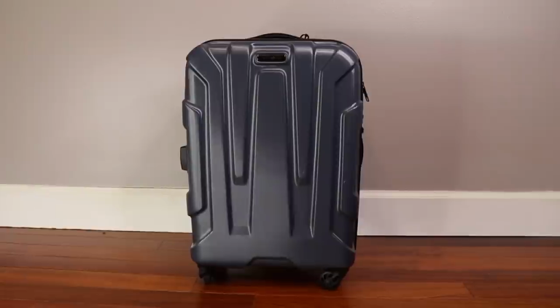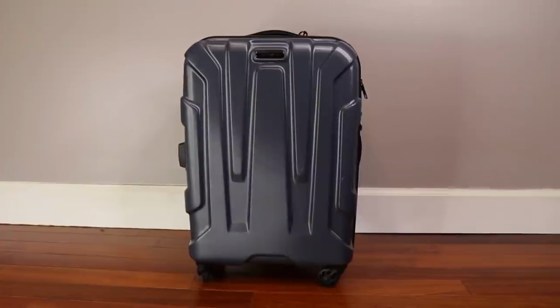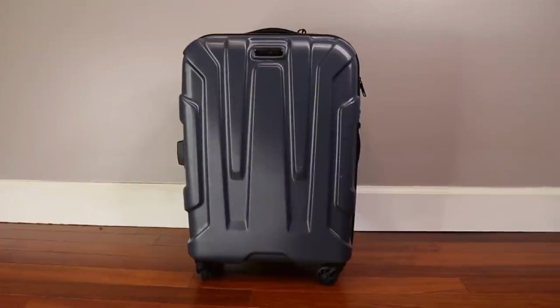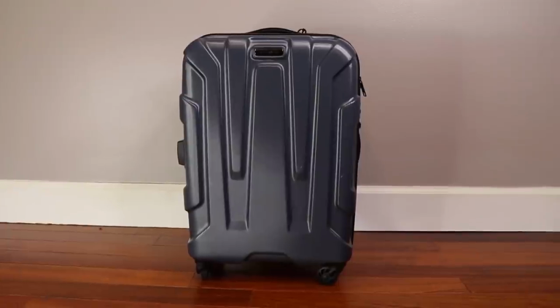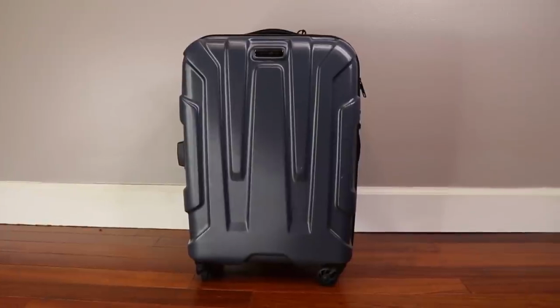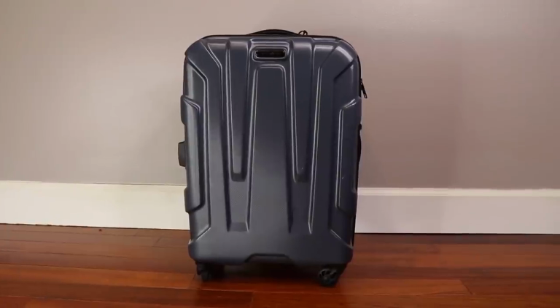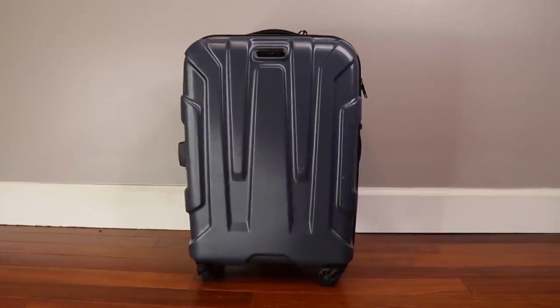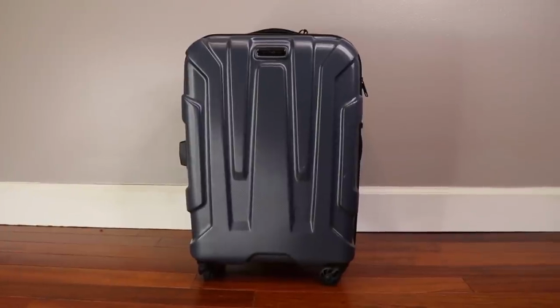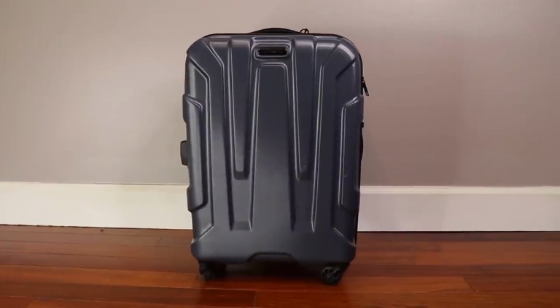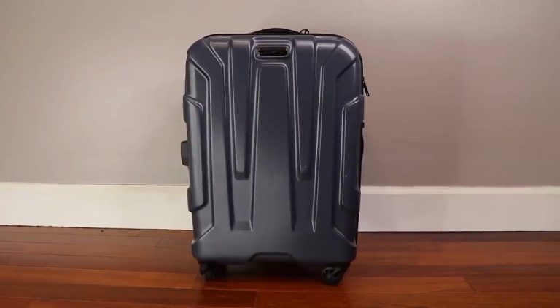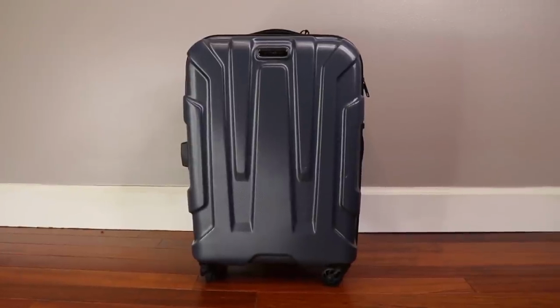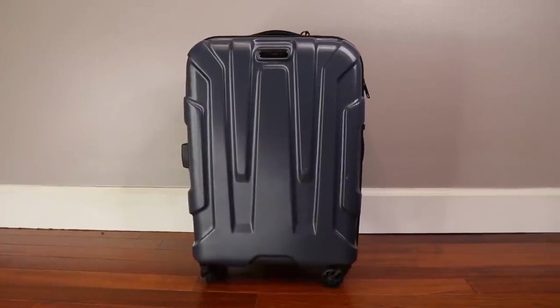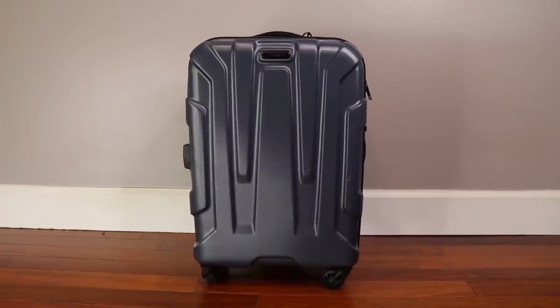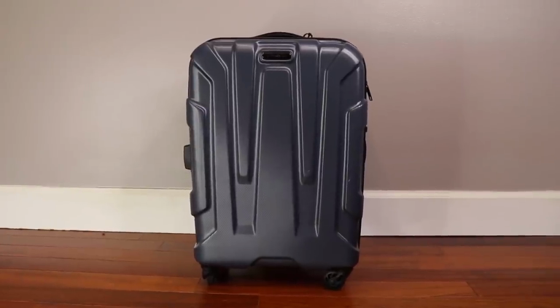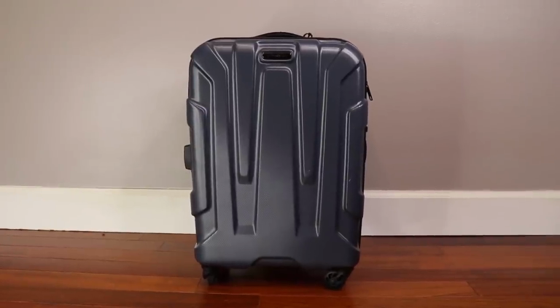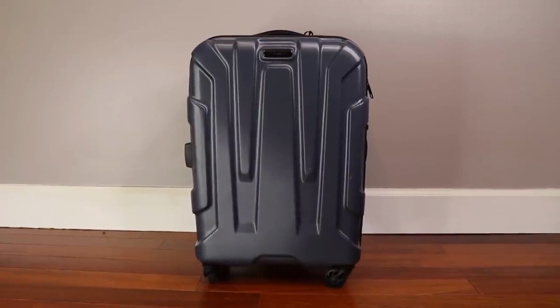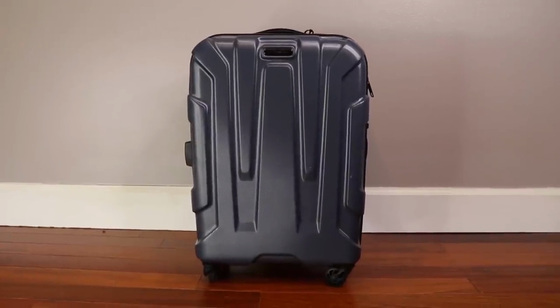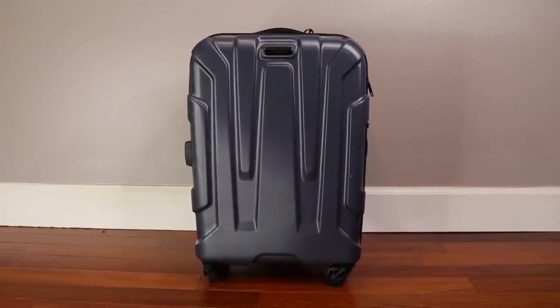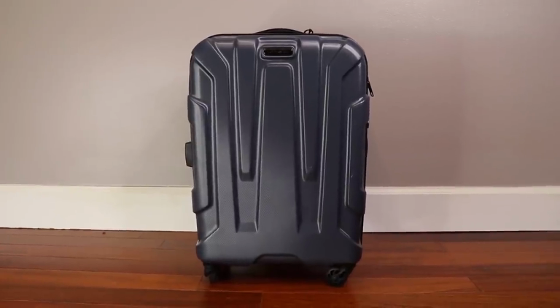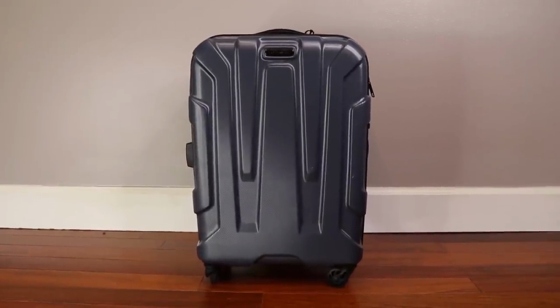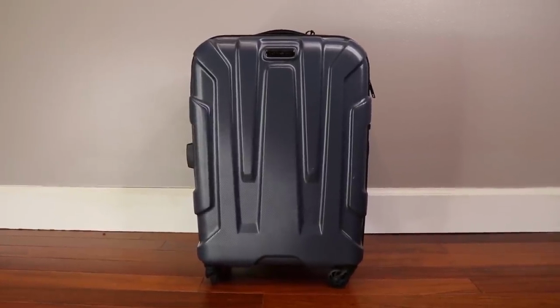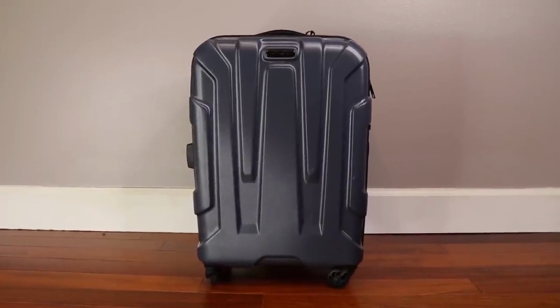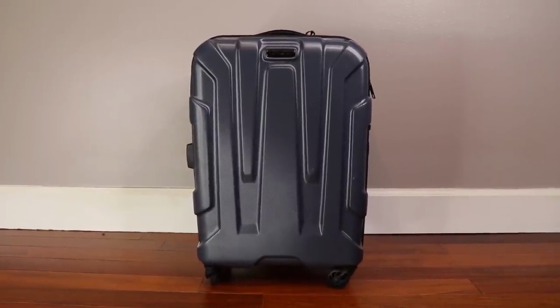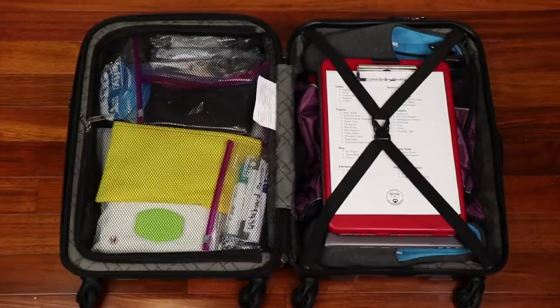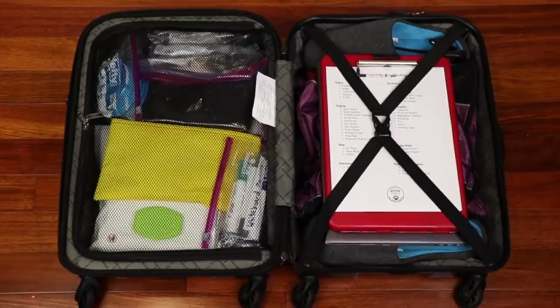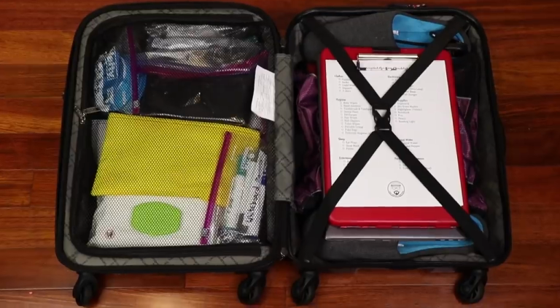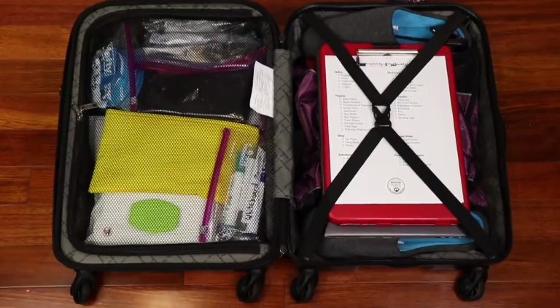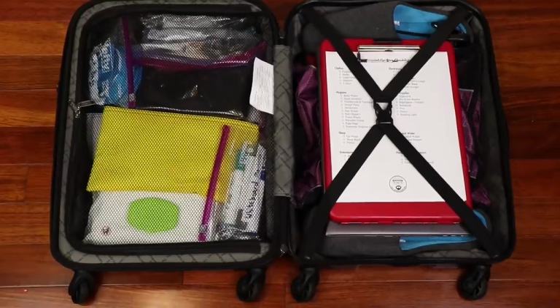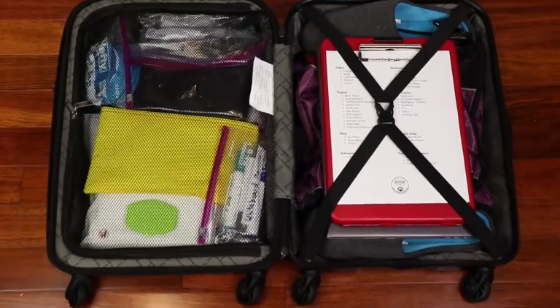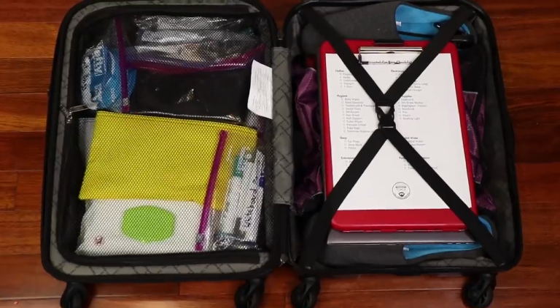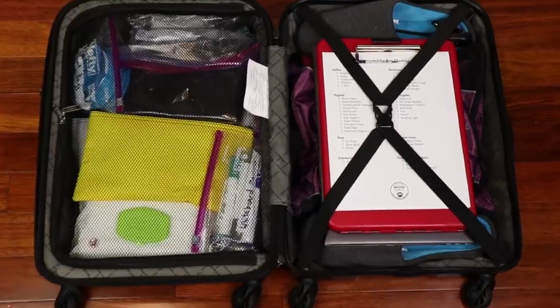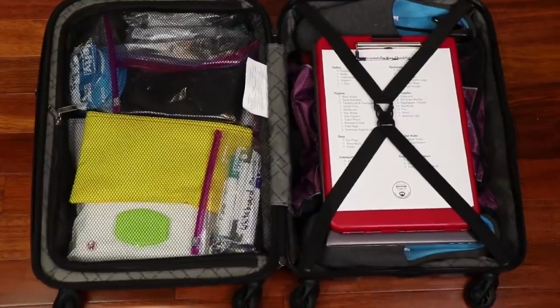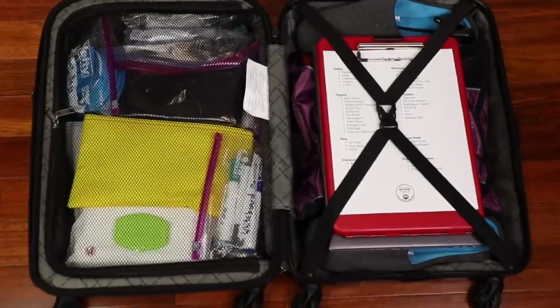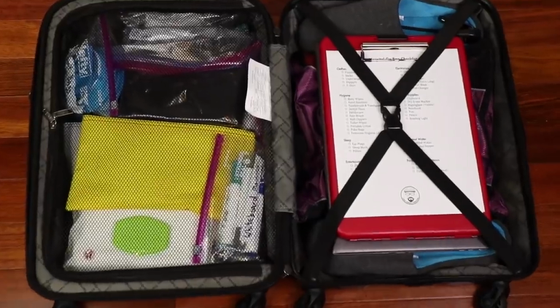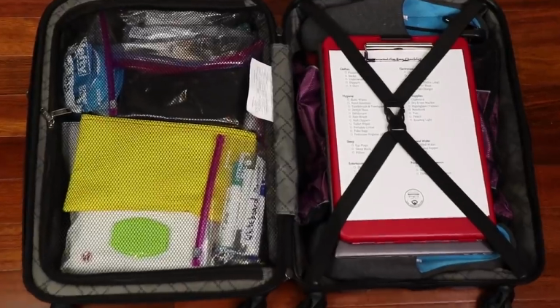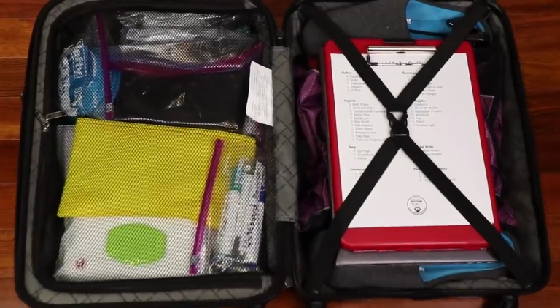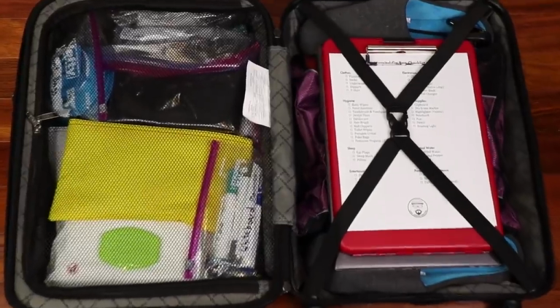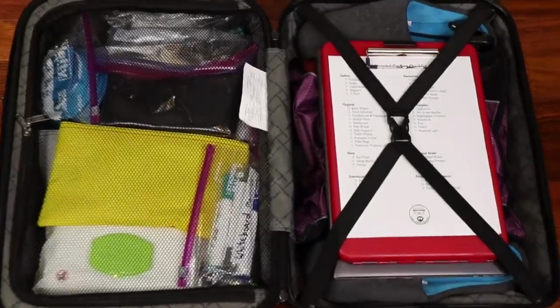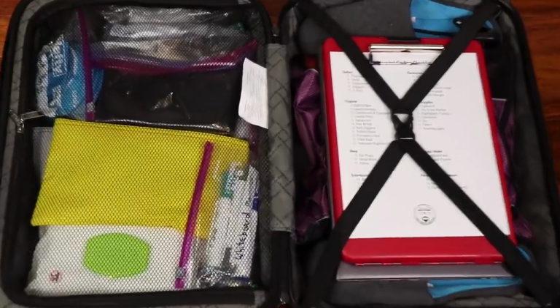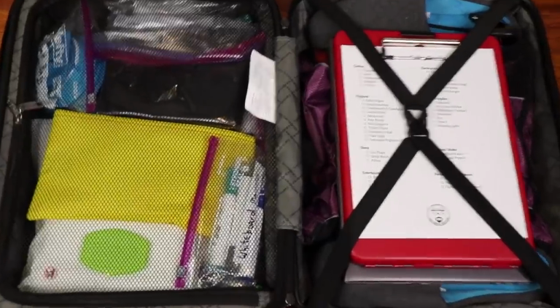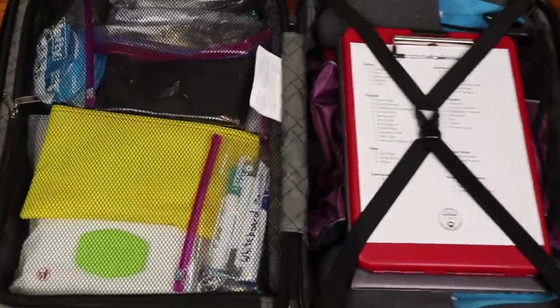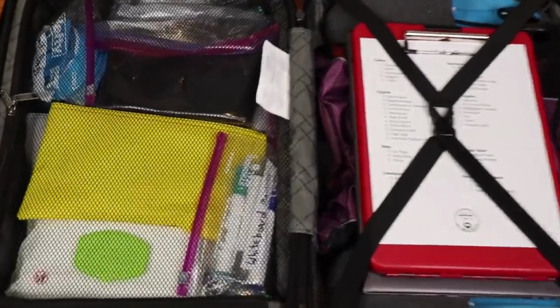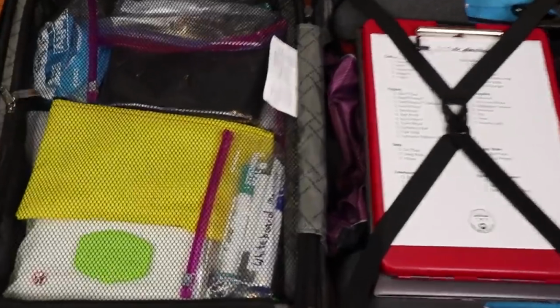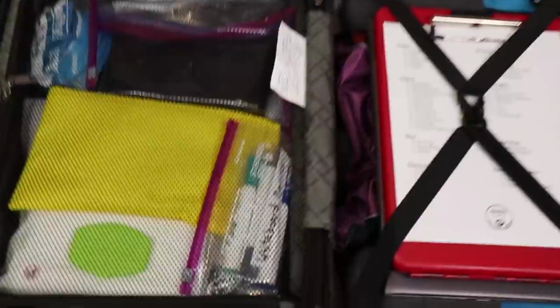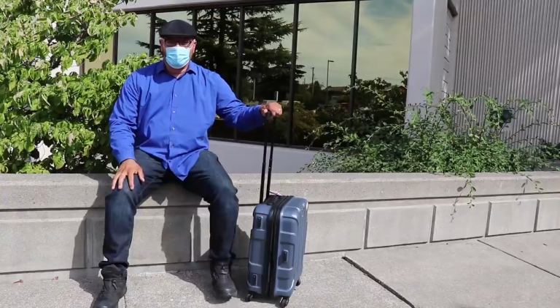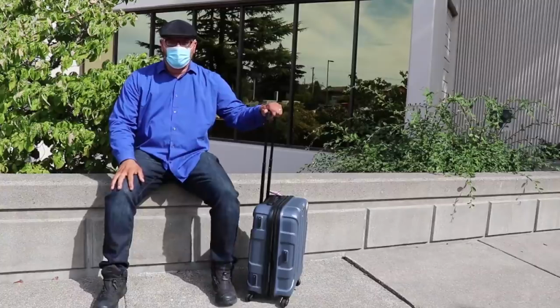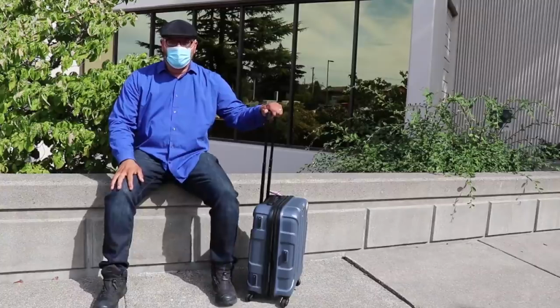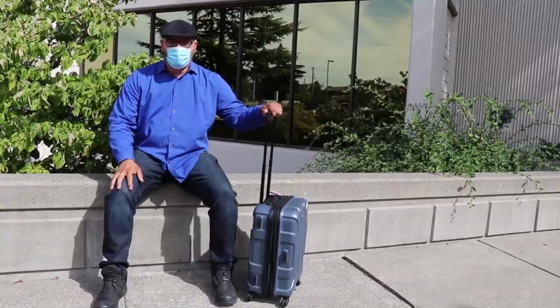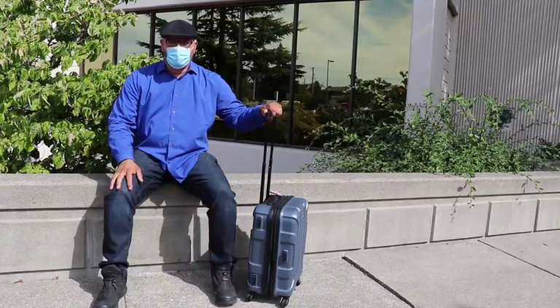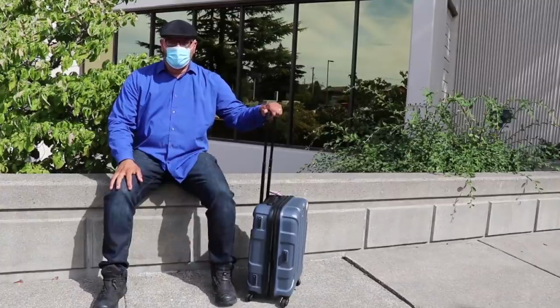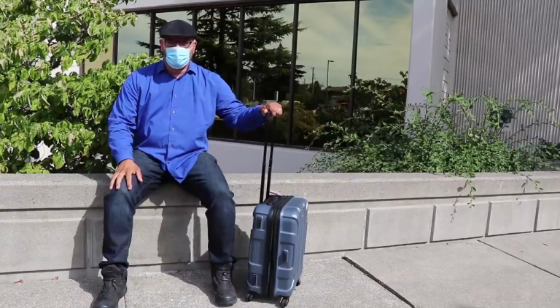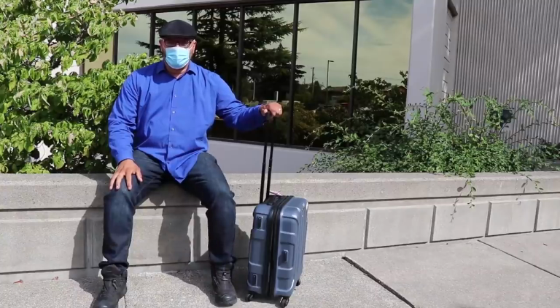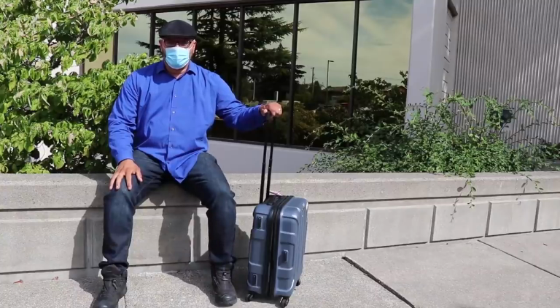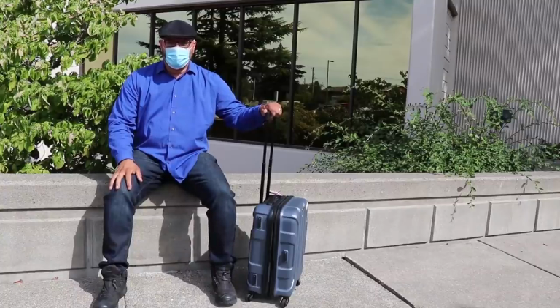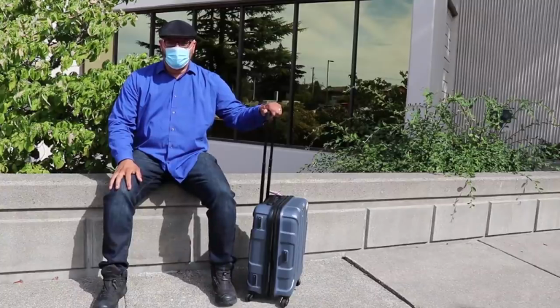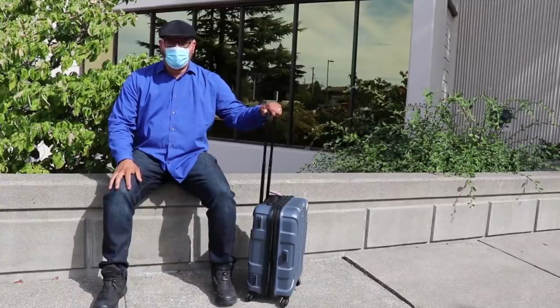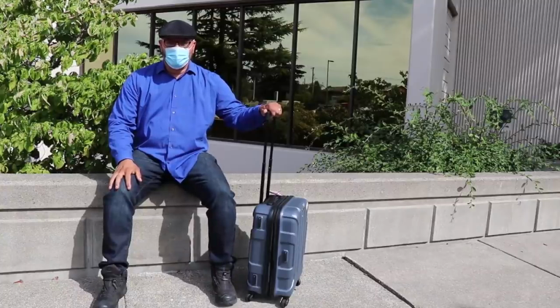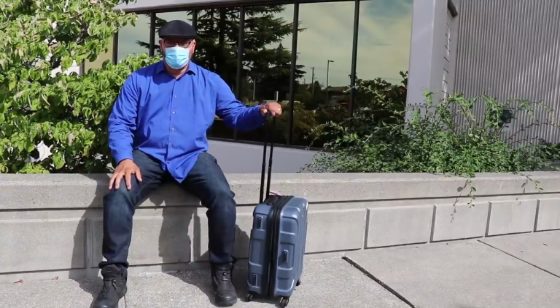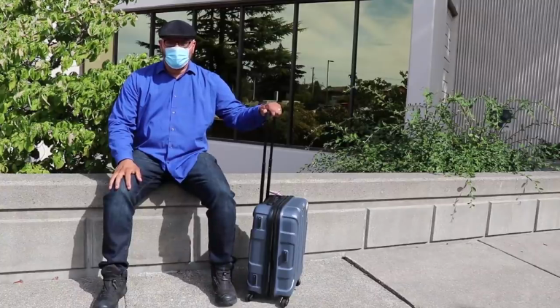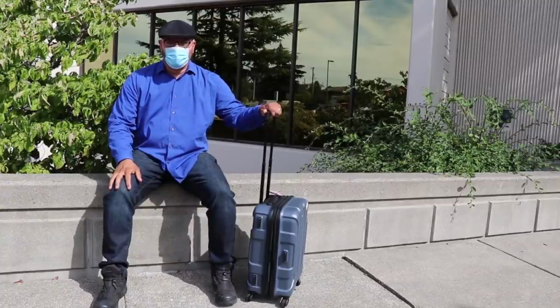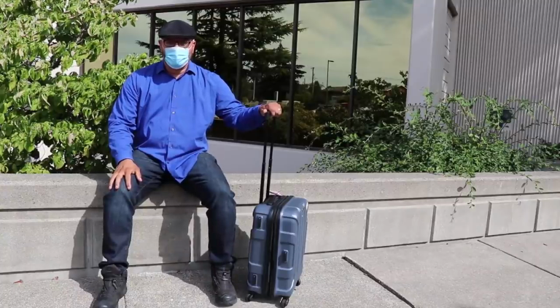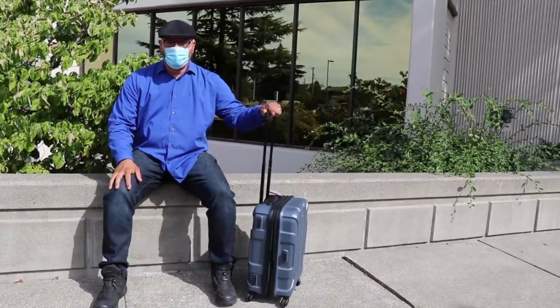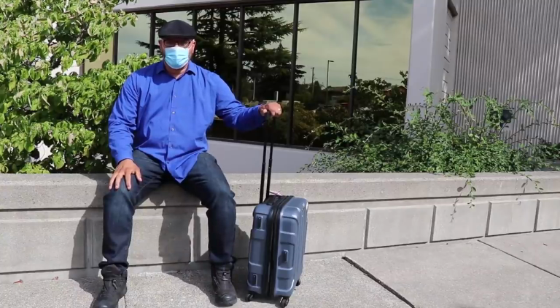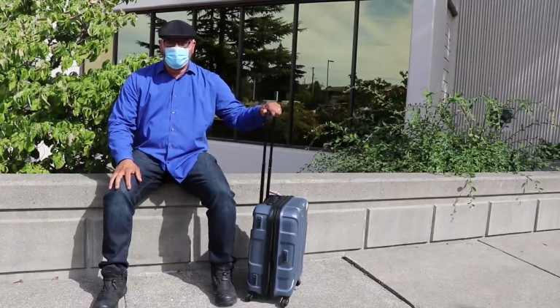This video is going to feature a Hospital Go Bag, which is a set of supplies that you could bring with you for an extended trip to the hospital. Let's get started.